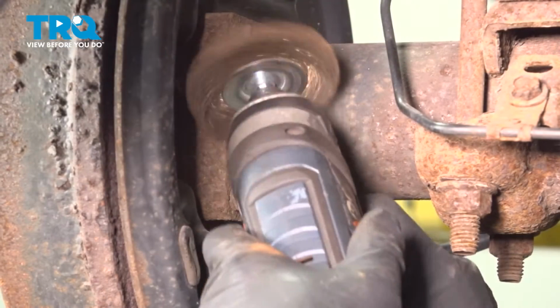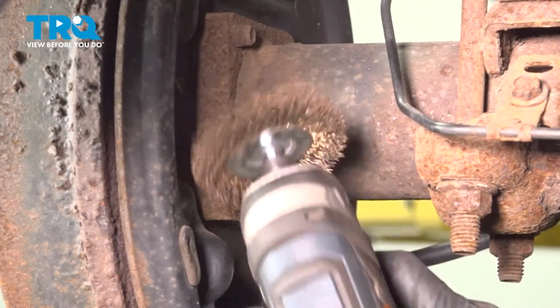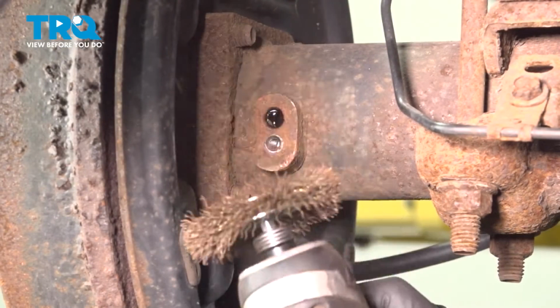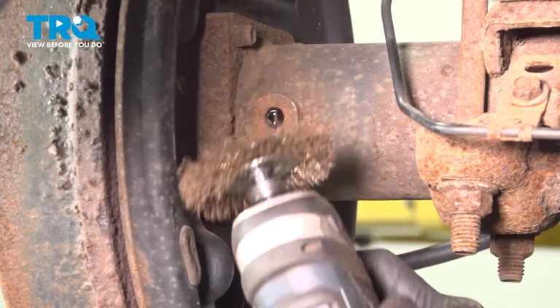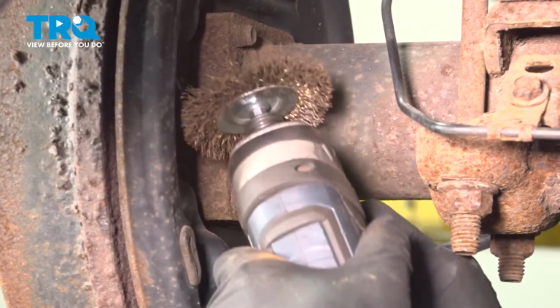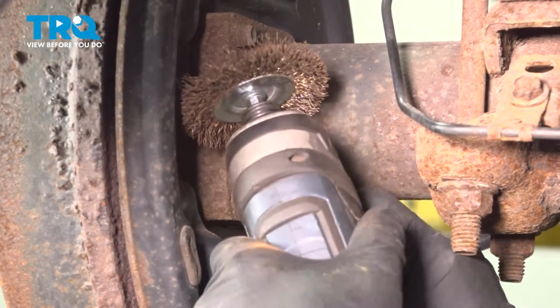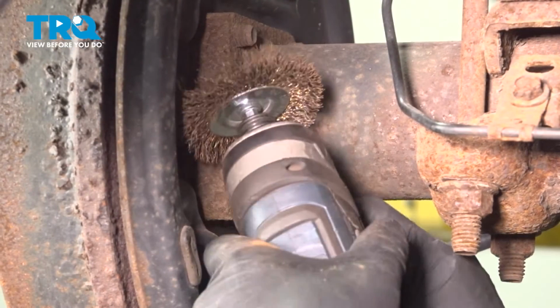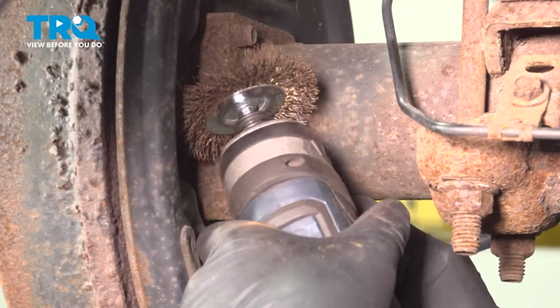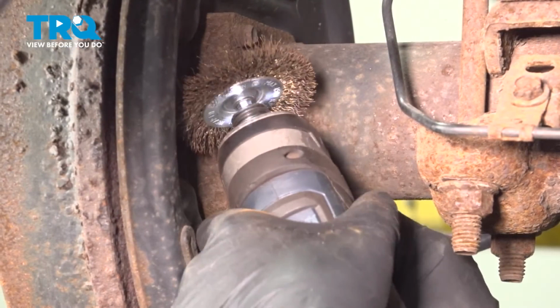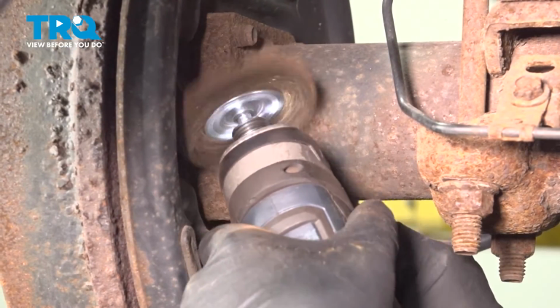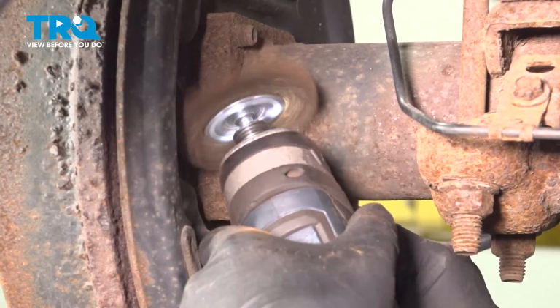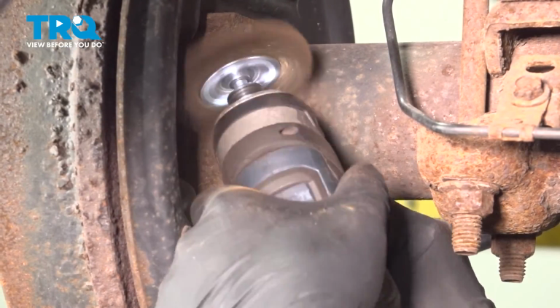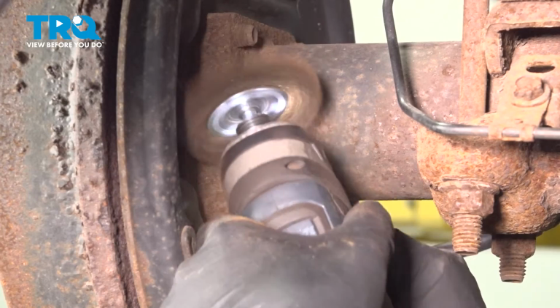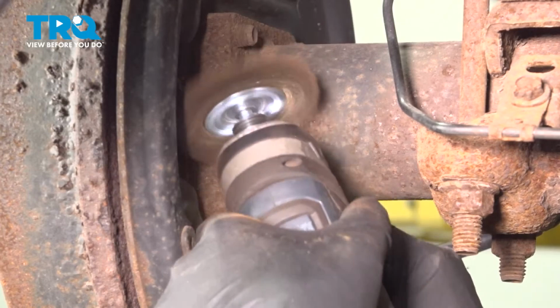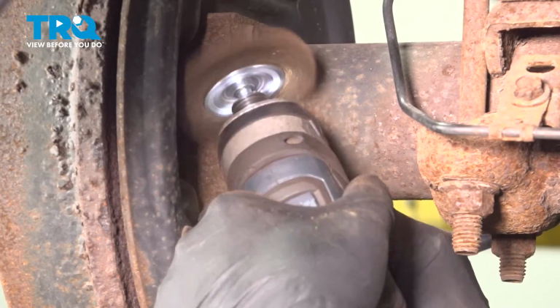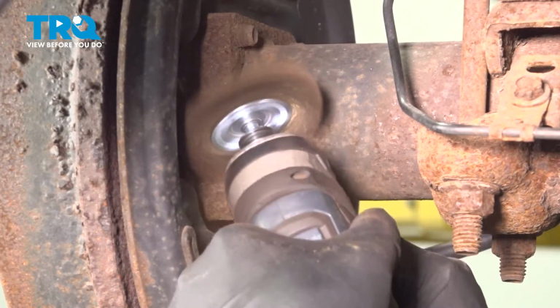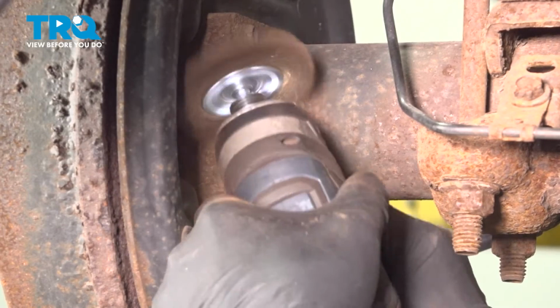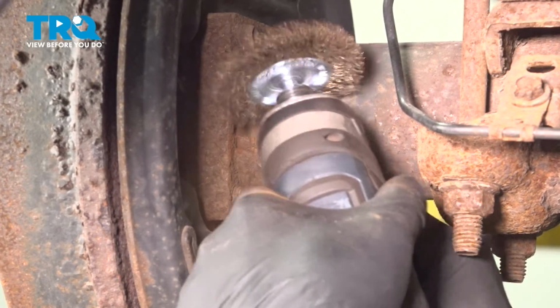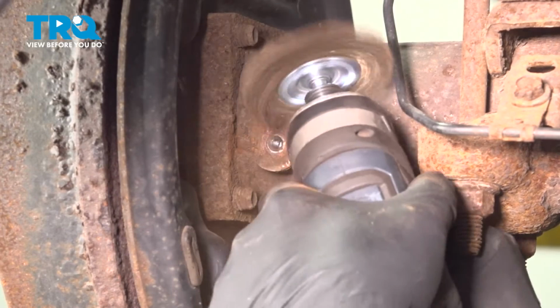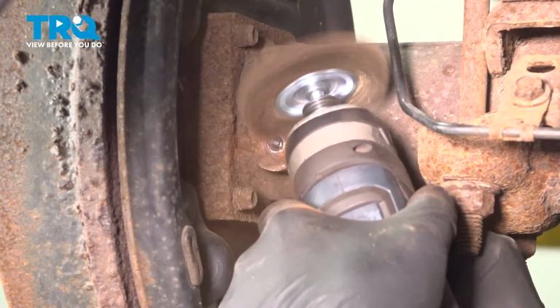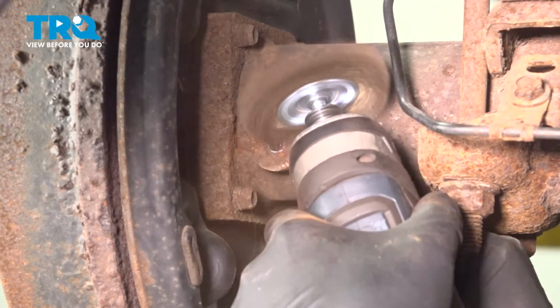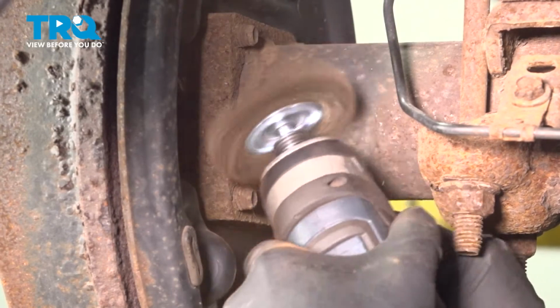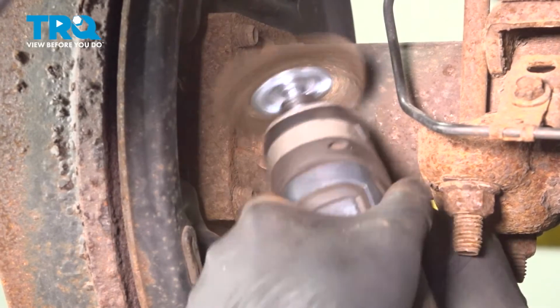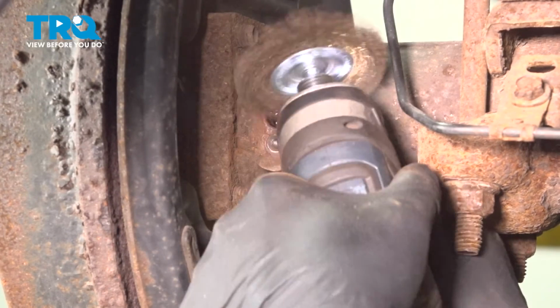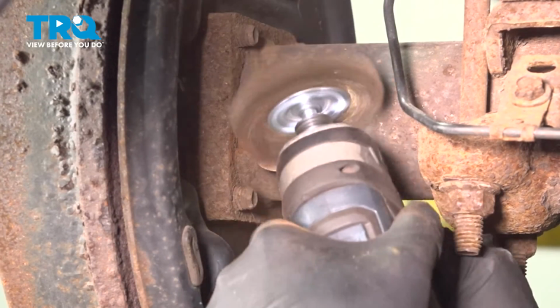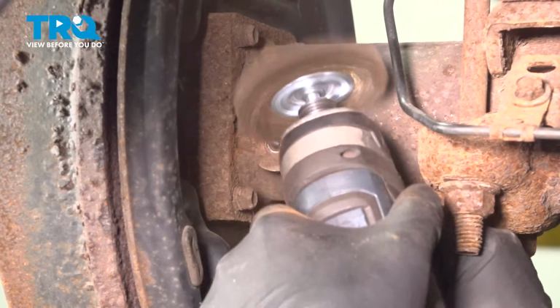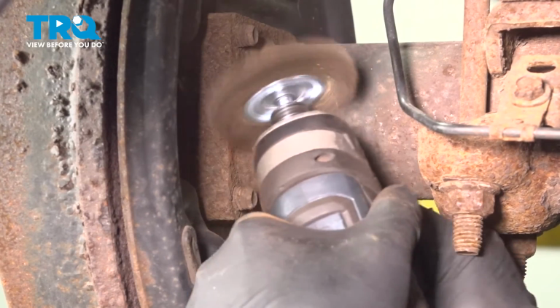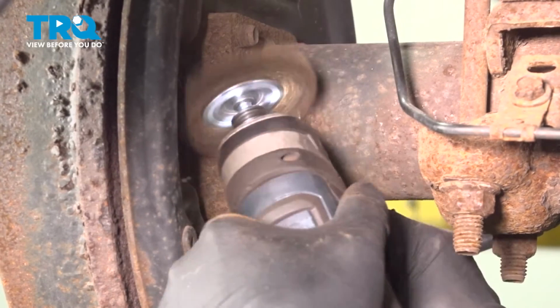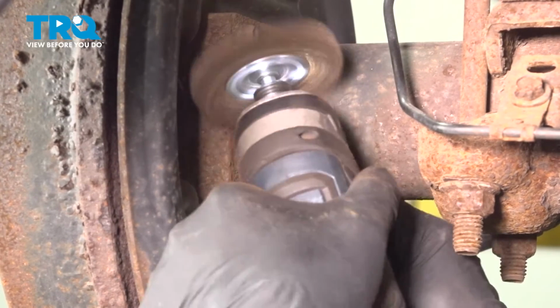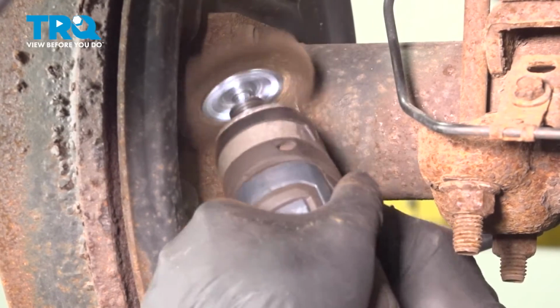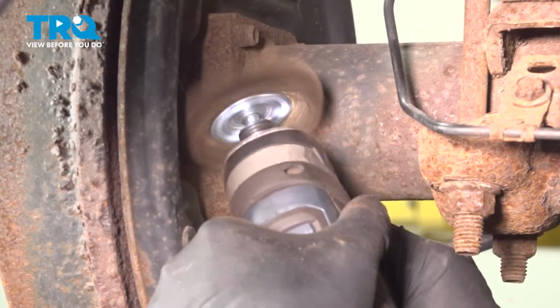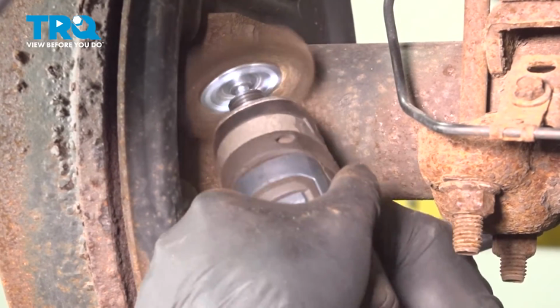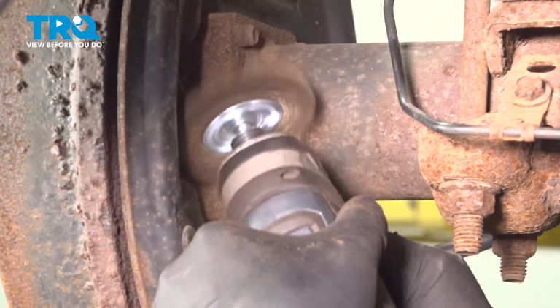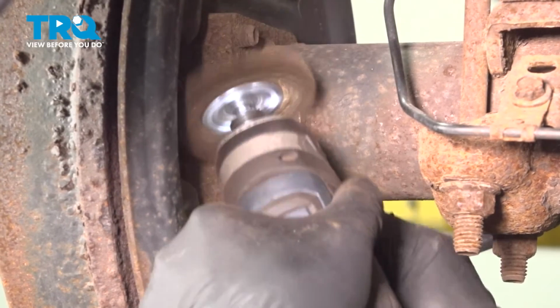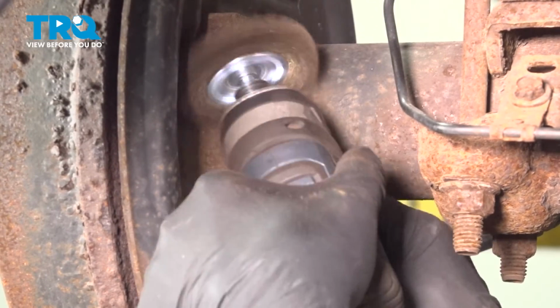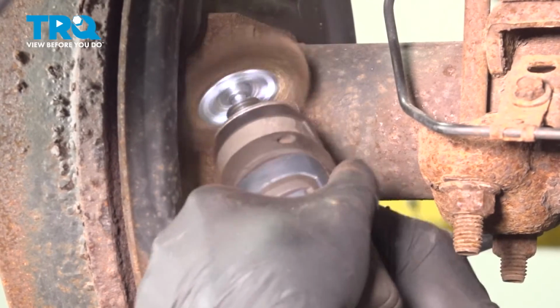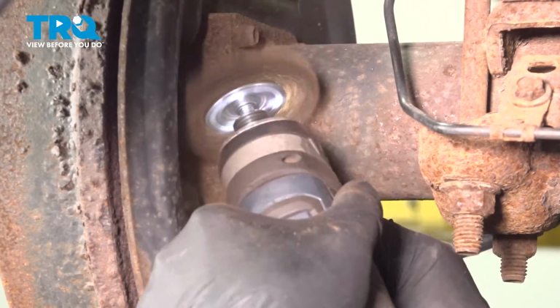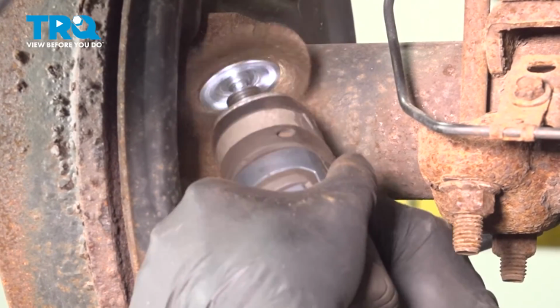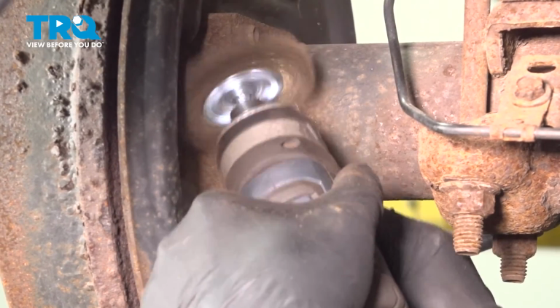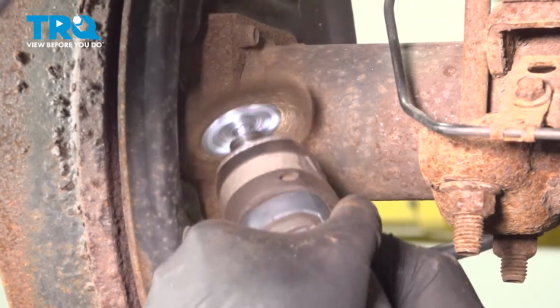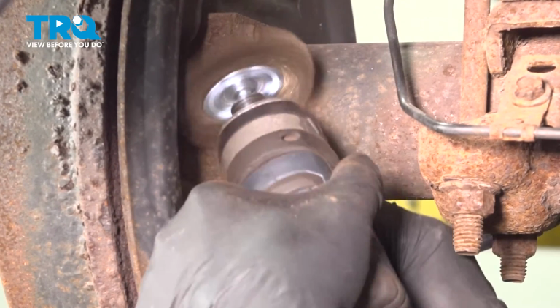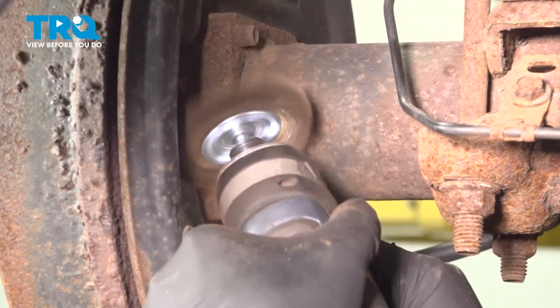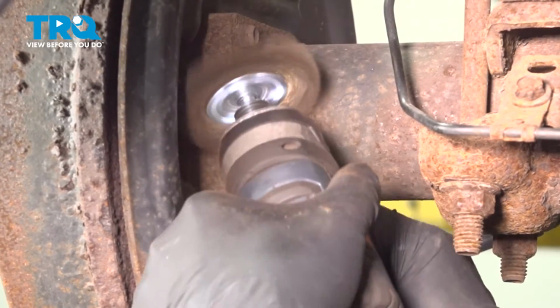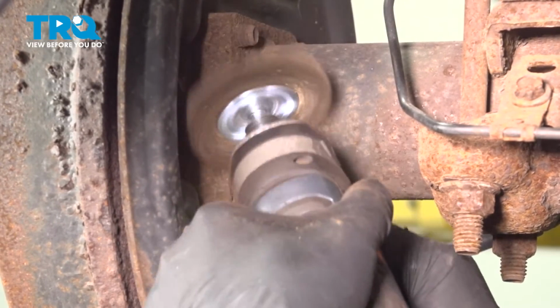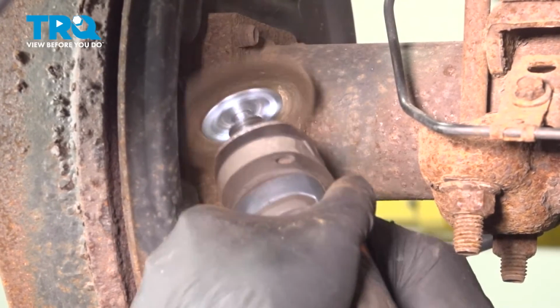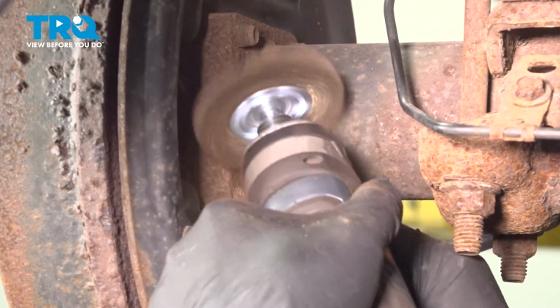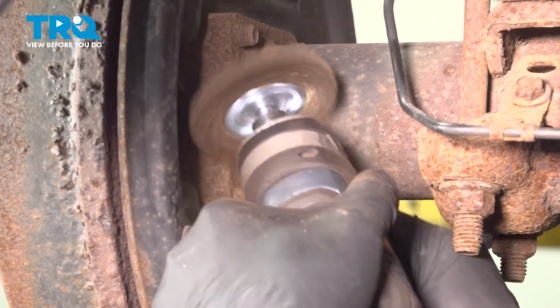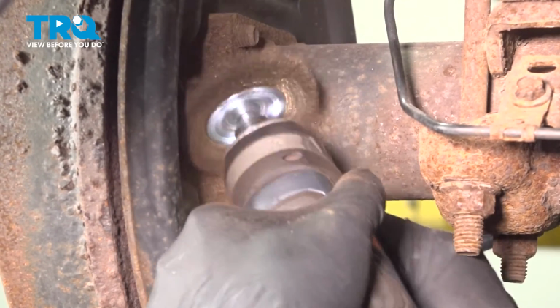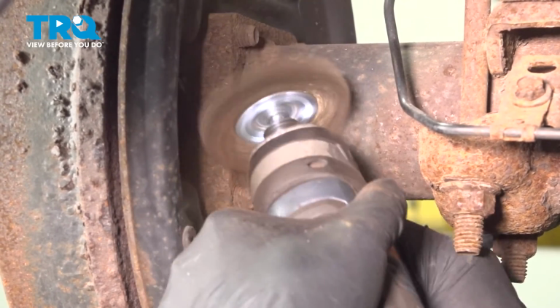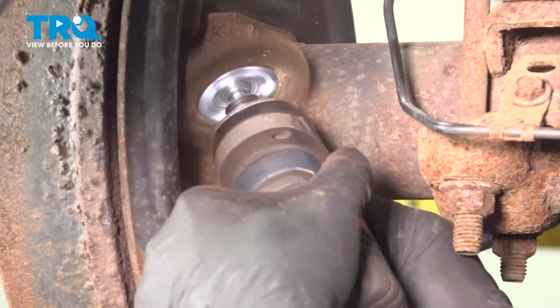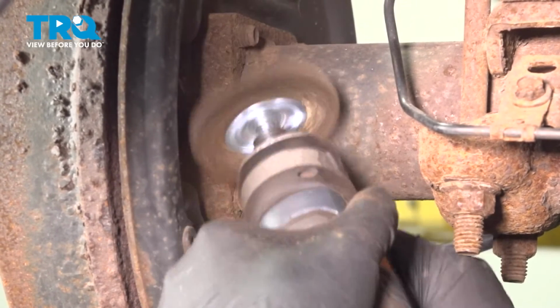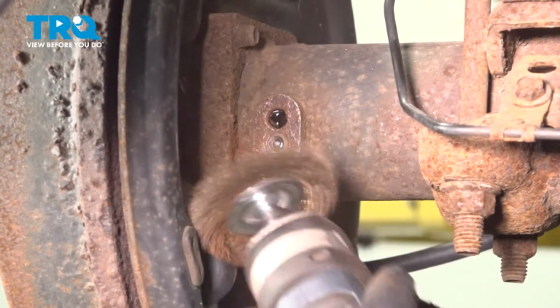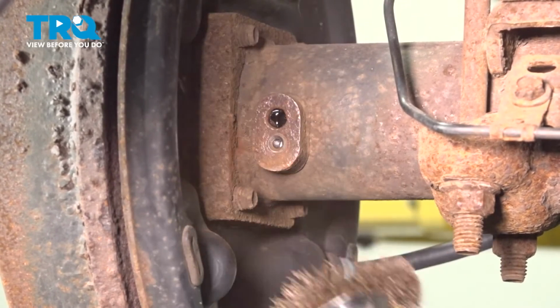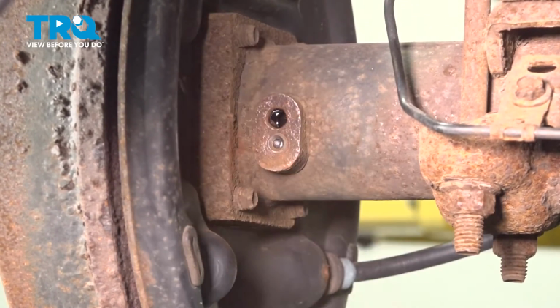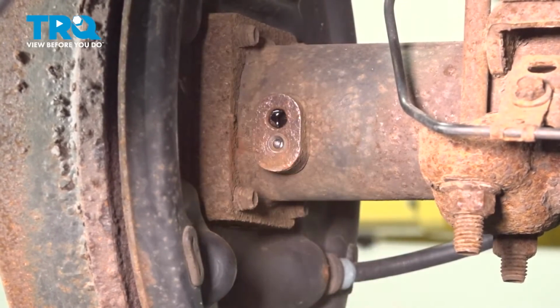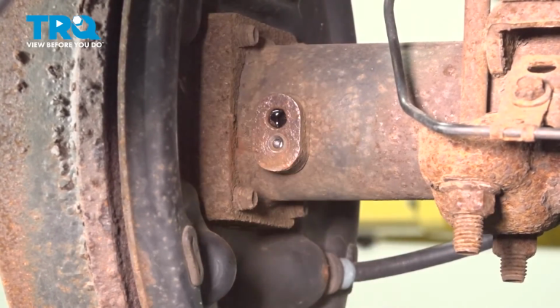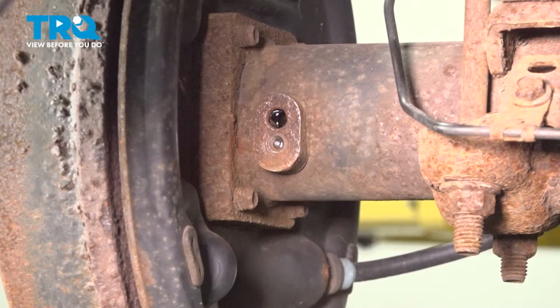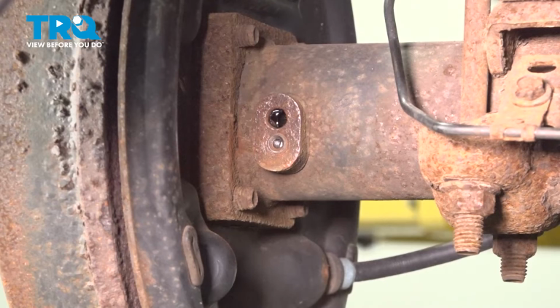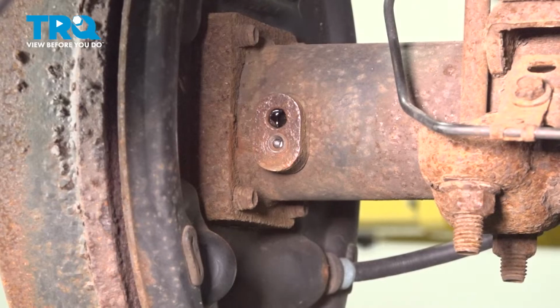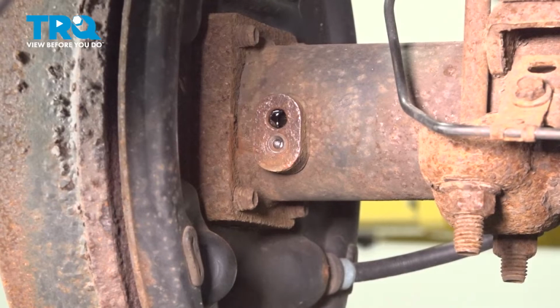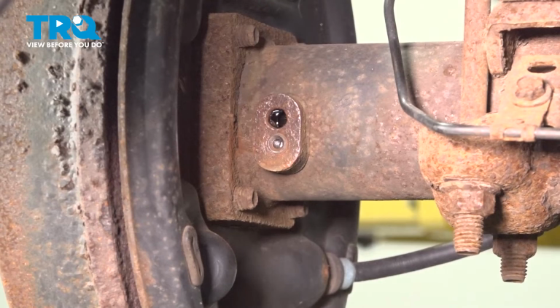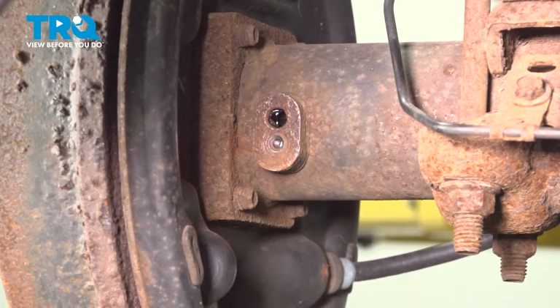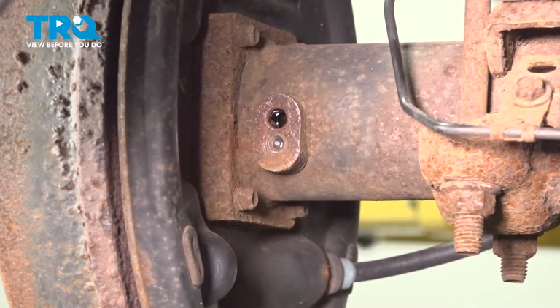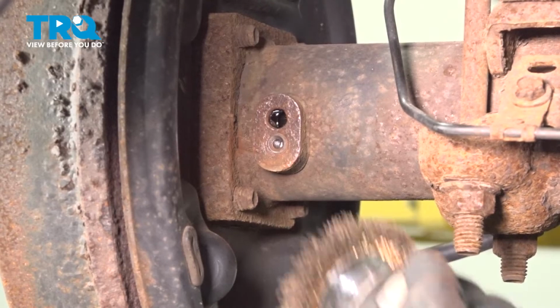Just gonna use a wire brush to clean that up a little bit.